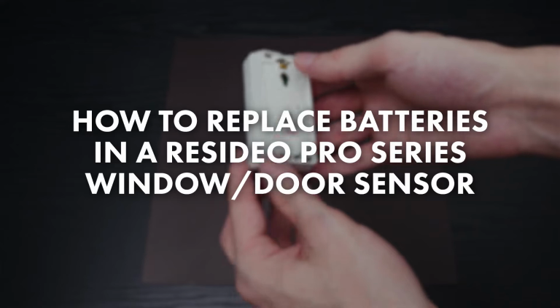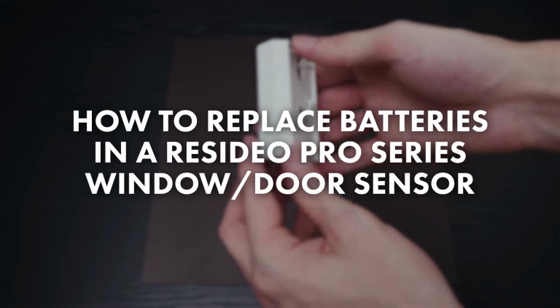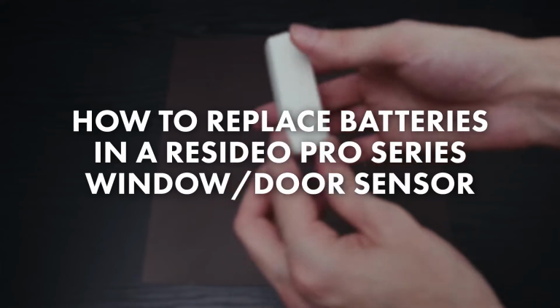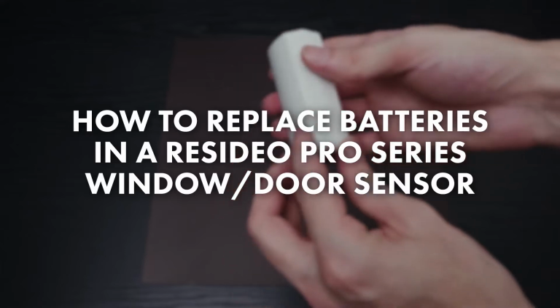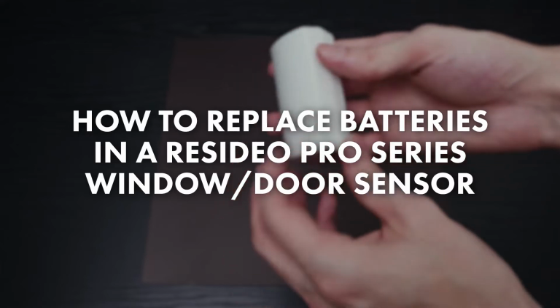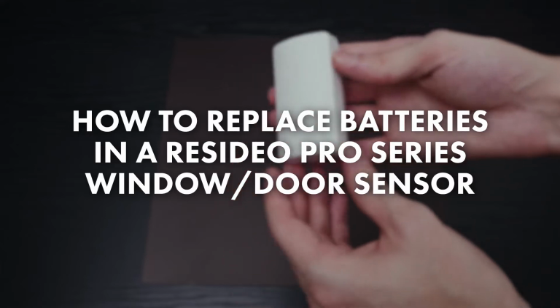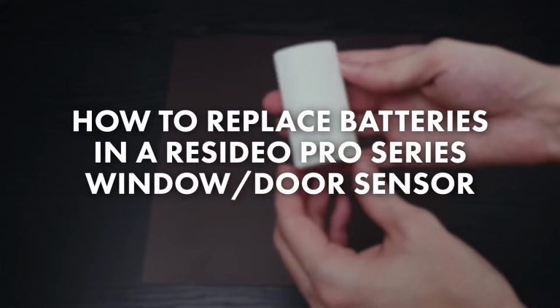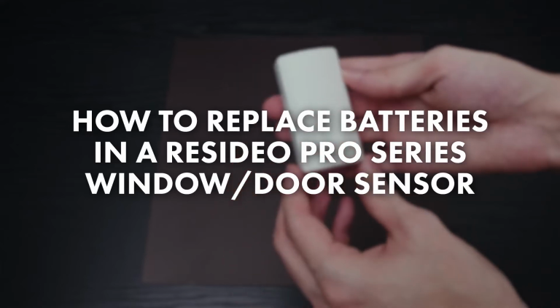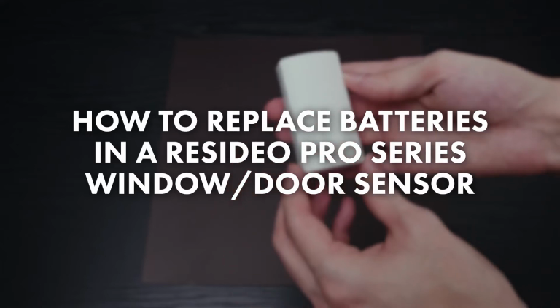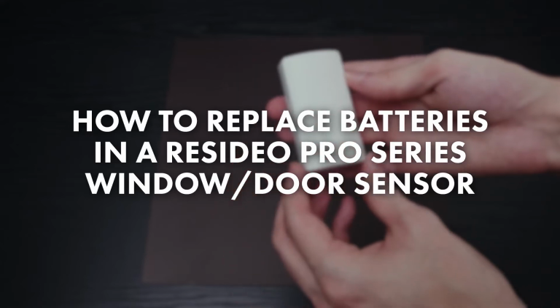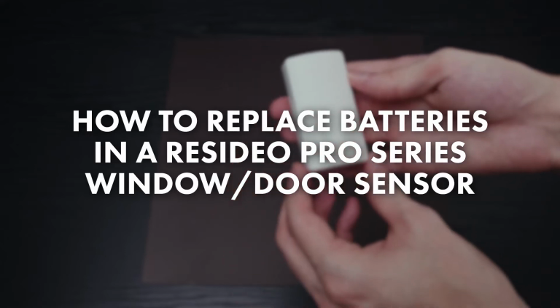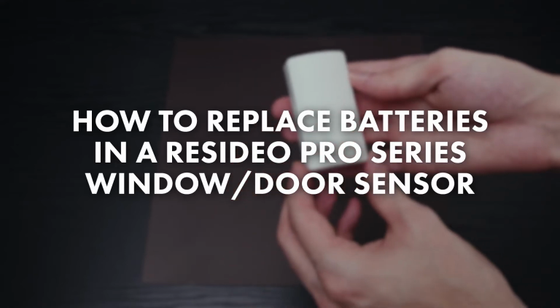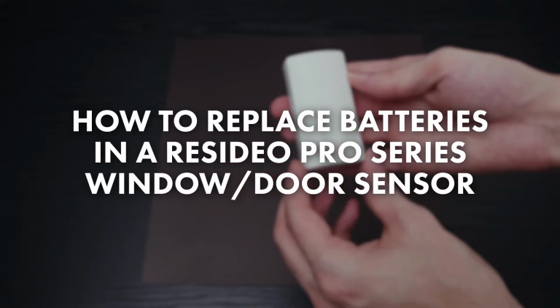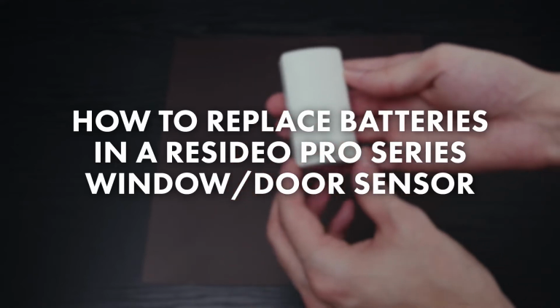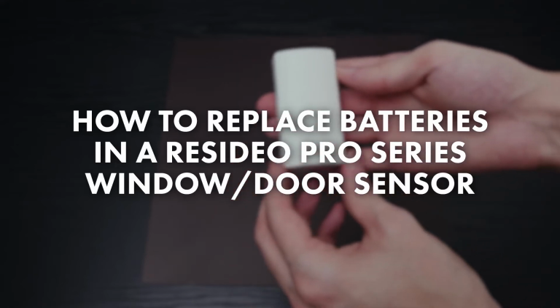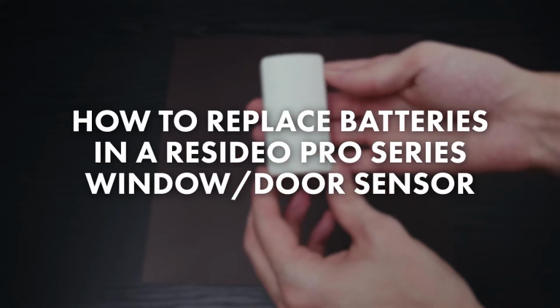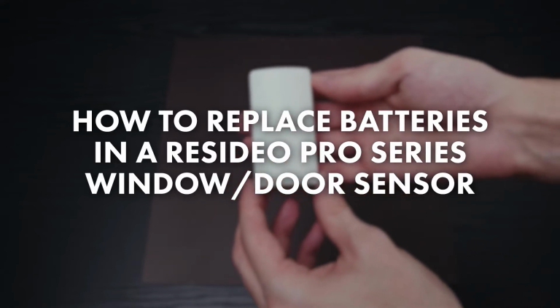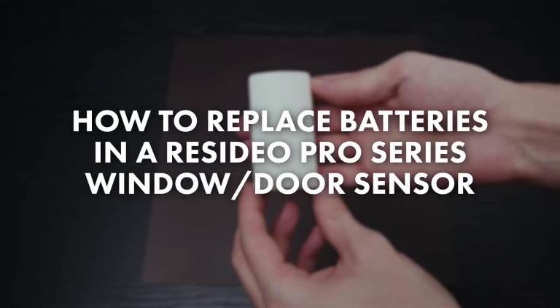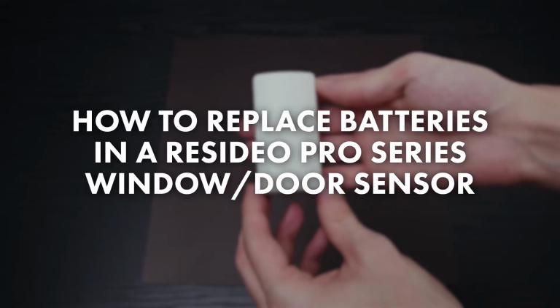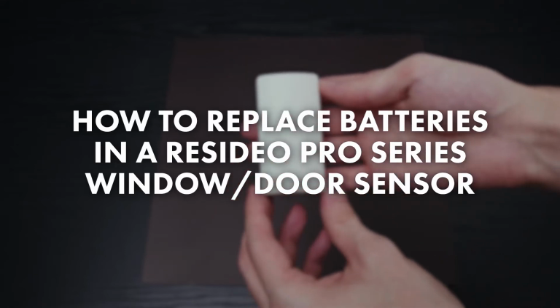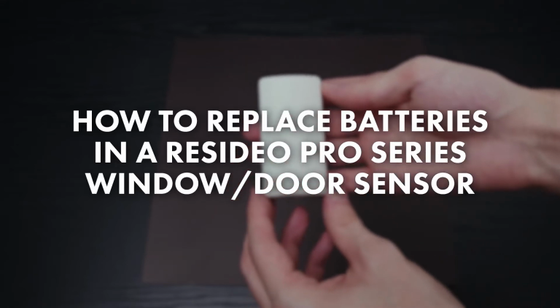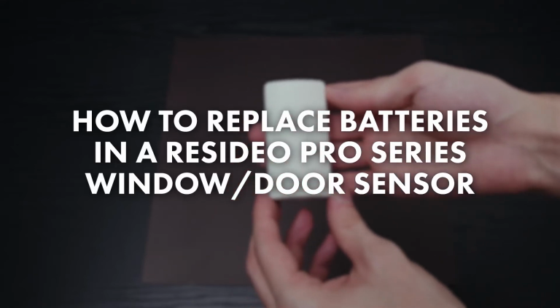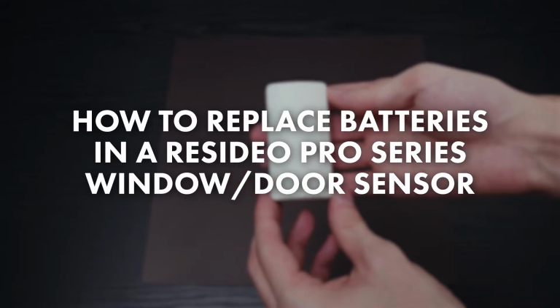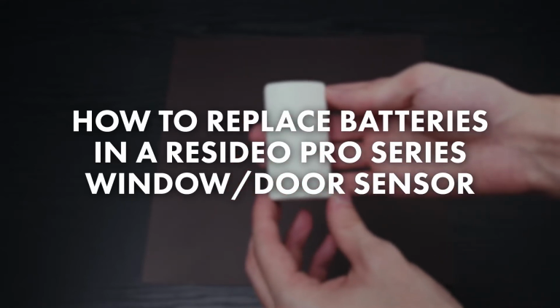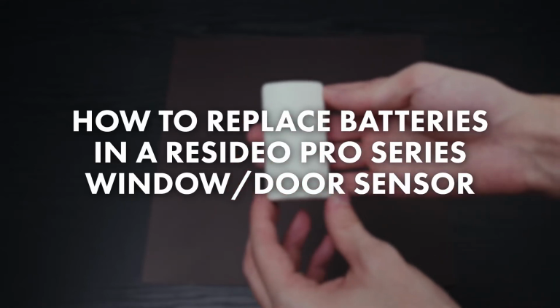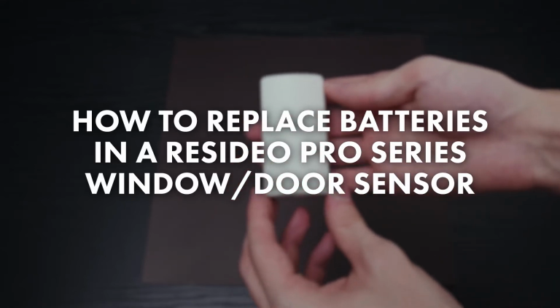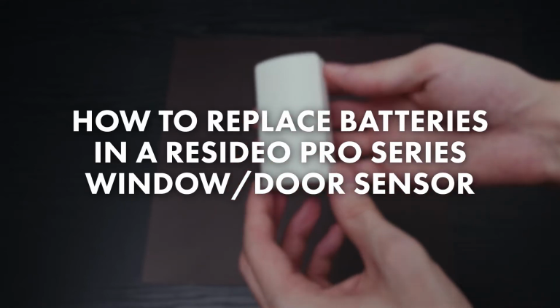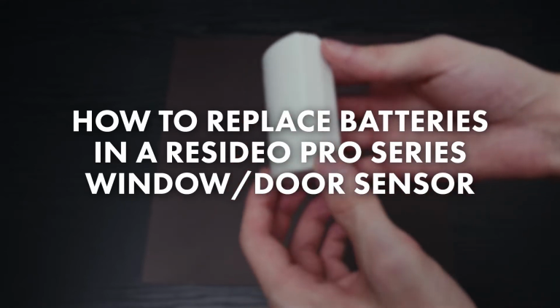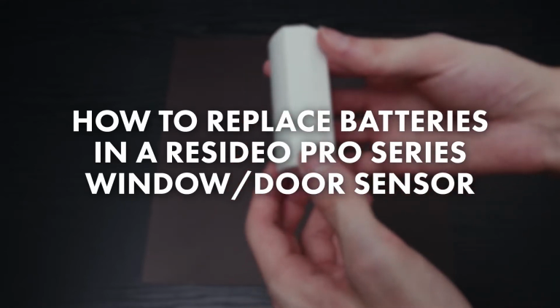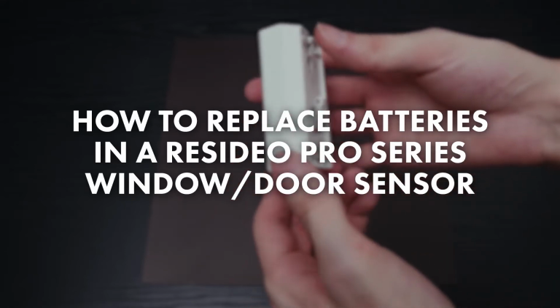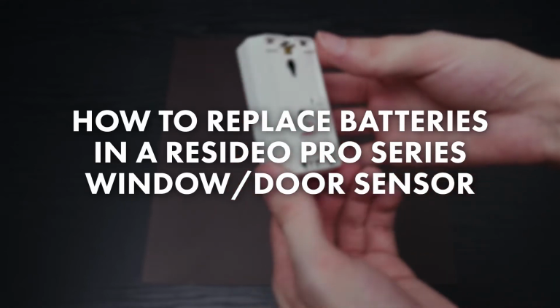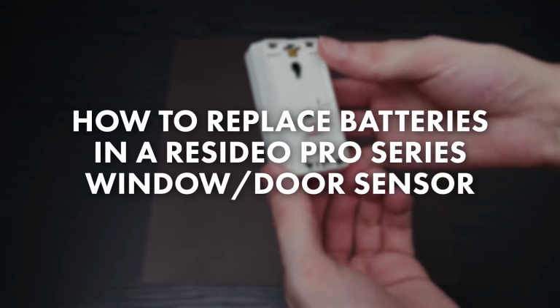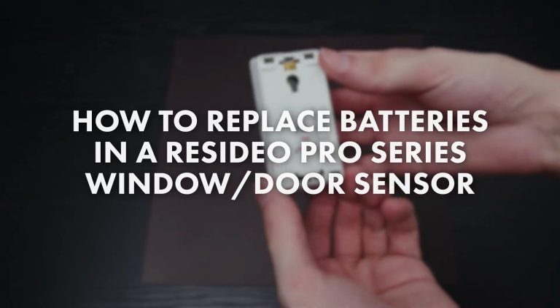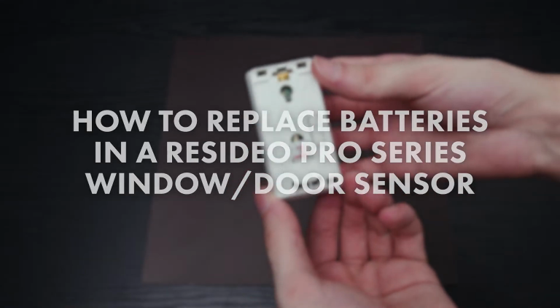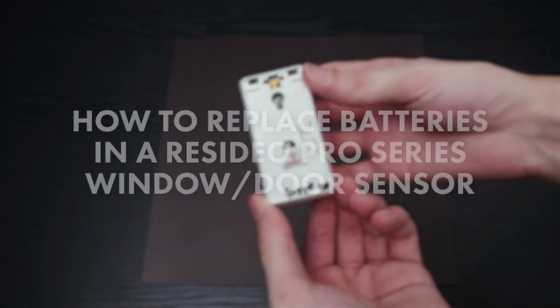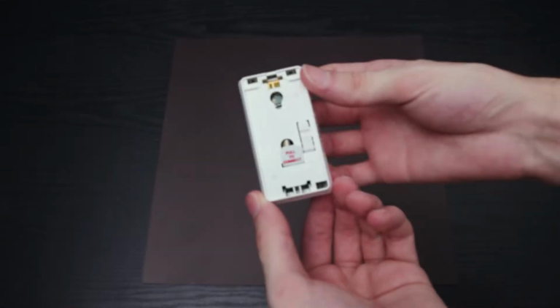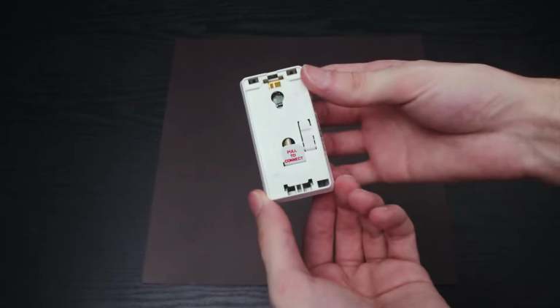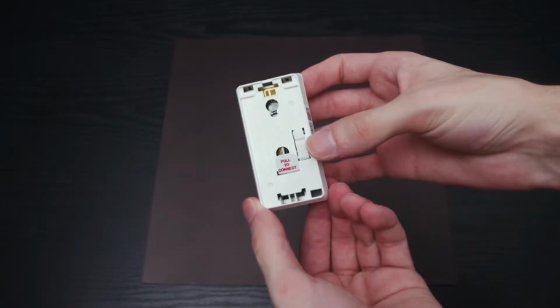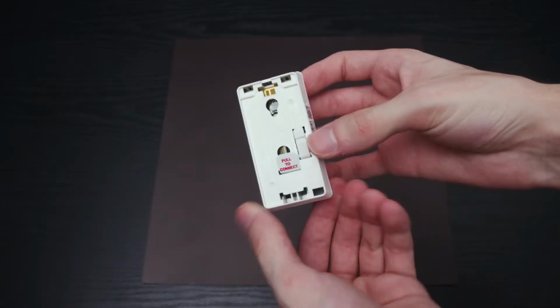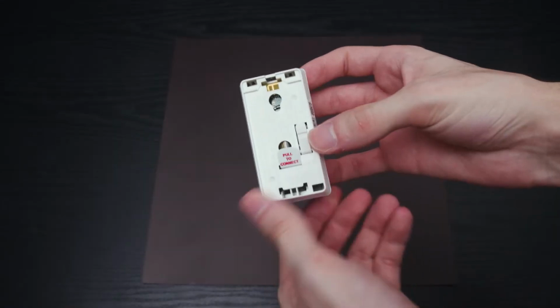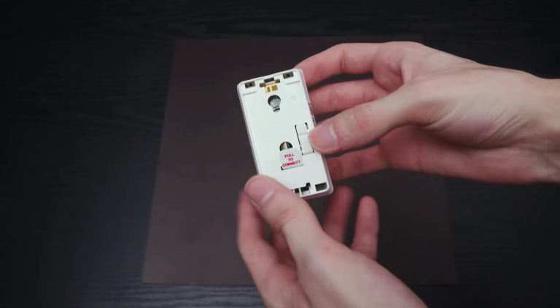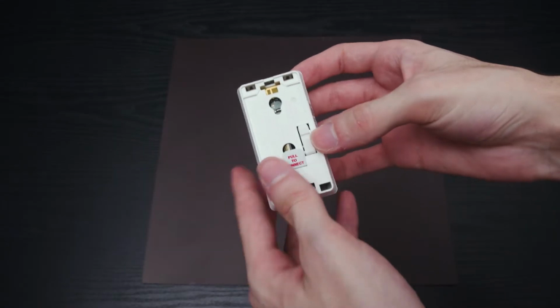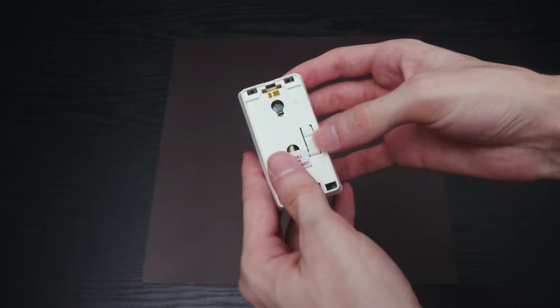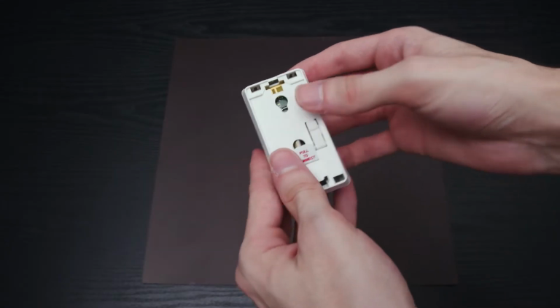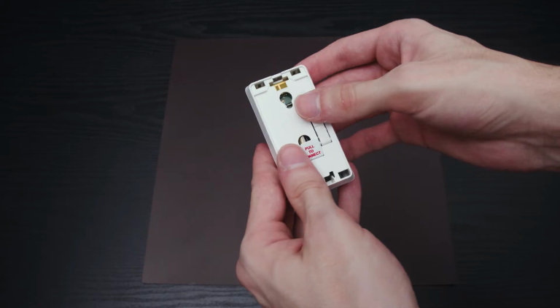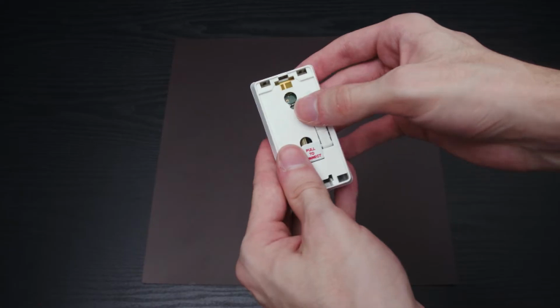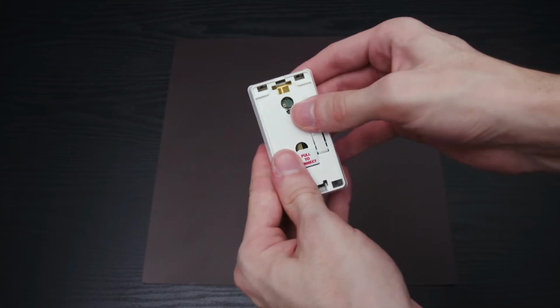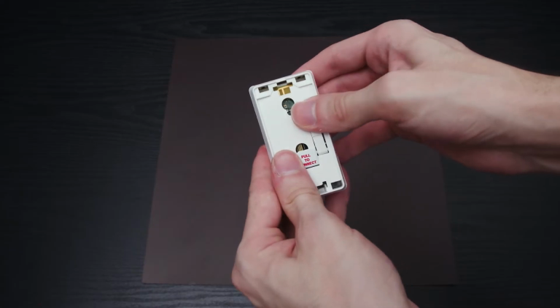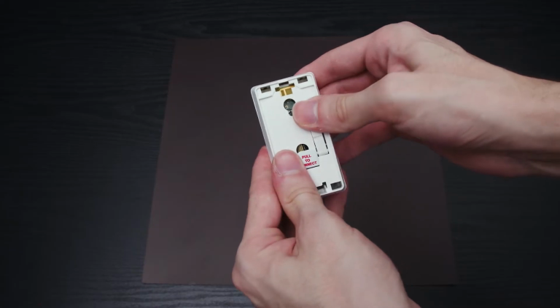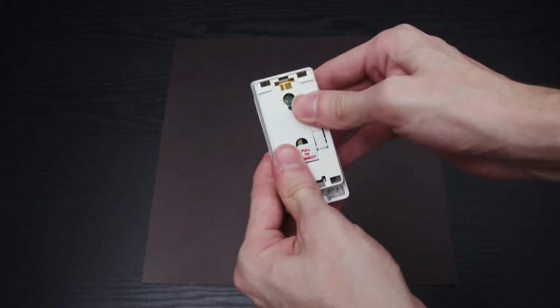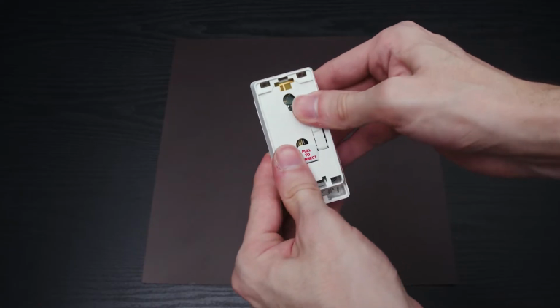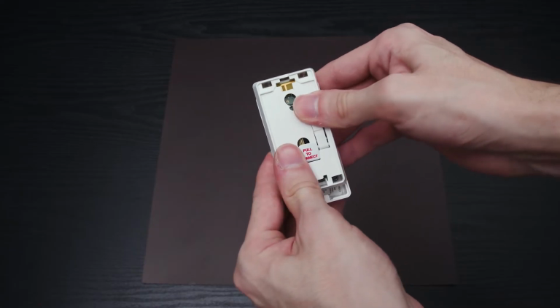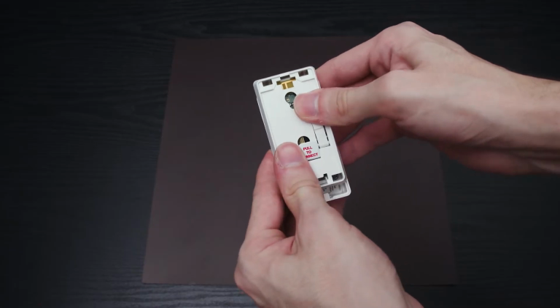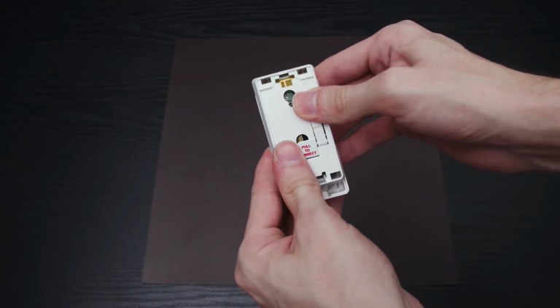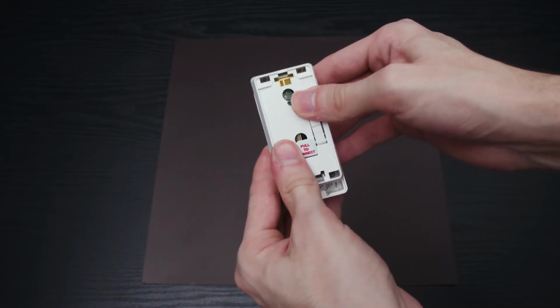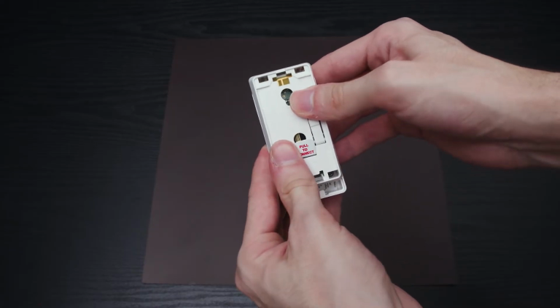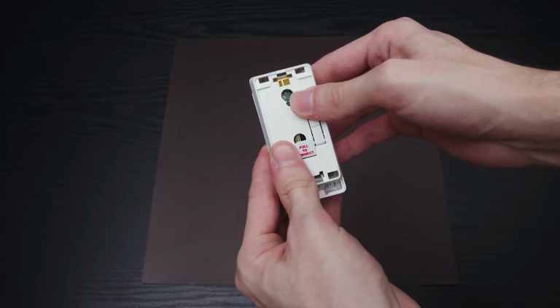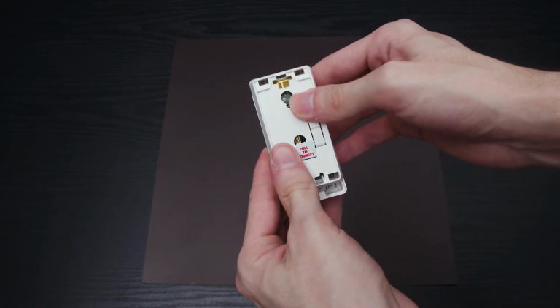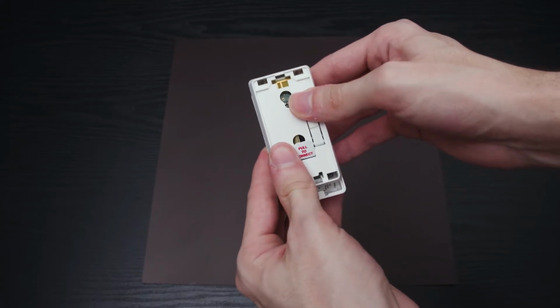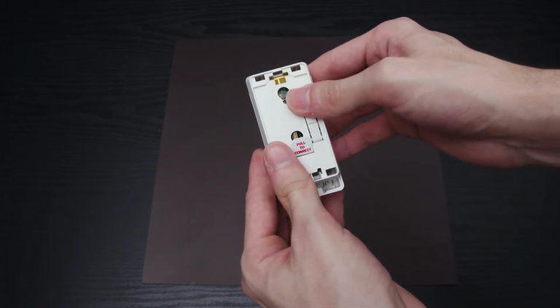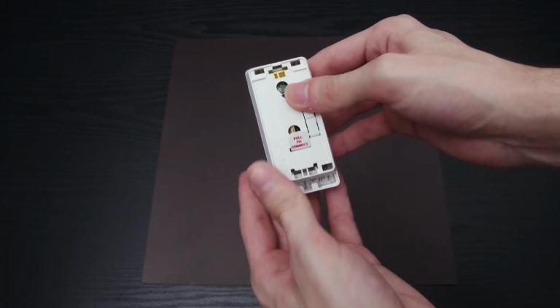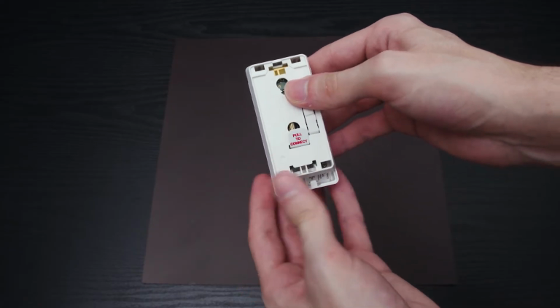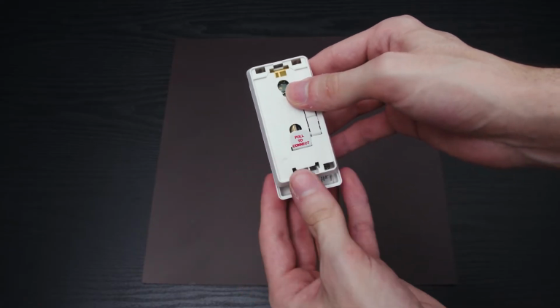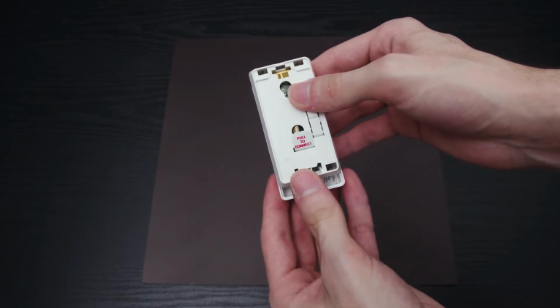How to Replace Batteries in a Resideo Pro Series Window and Door Sensor. Push the backplate upwards with a little bit of pressure.